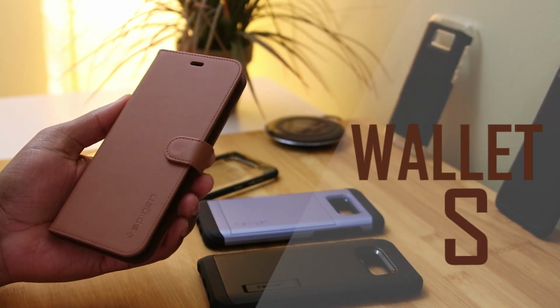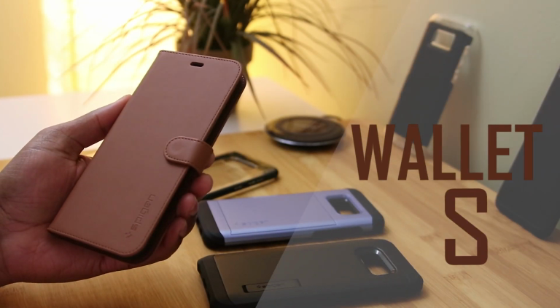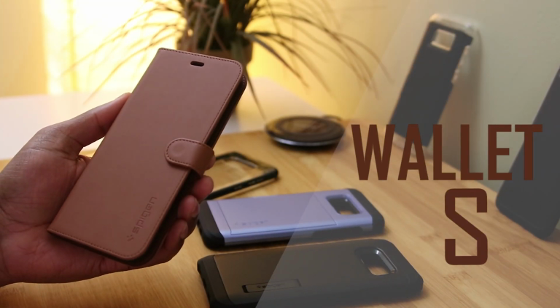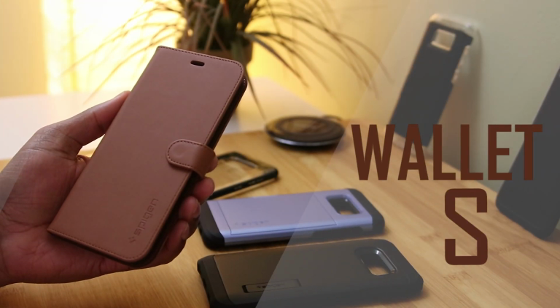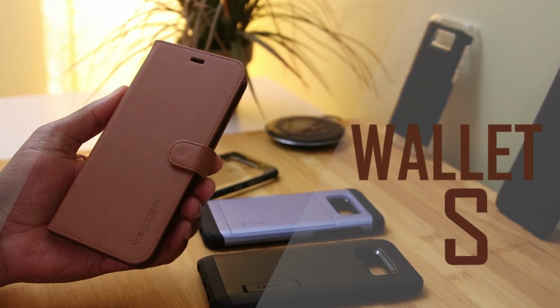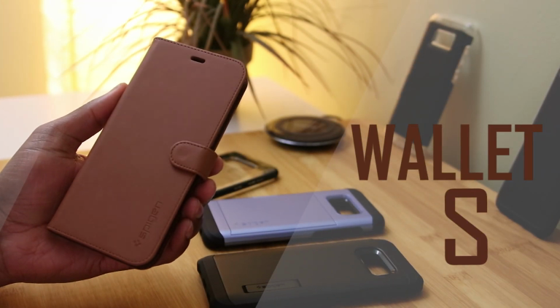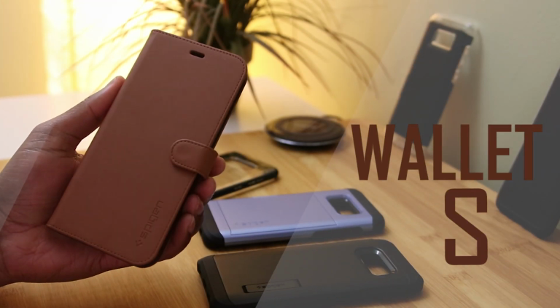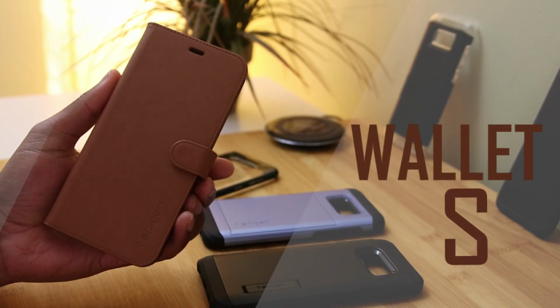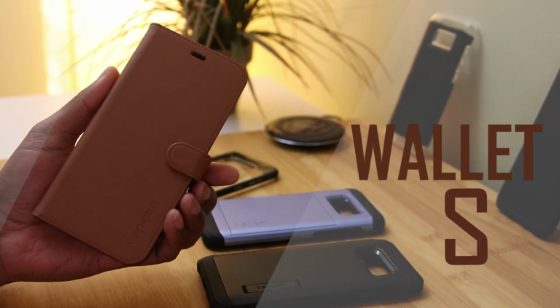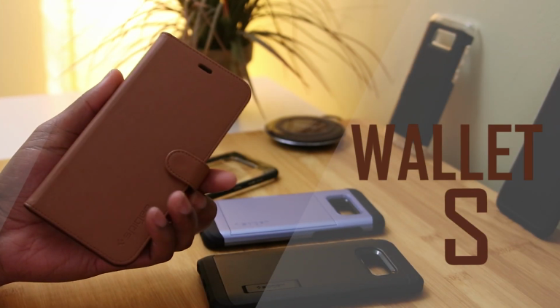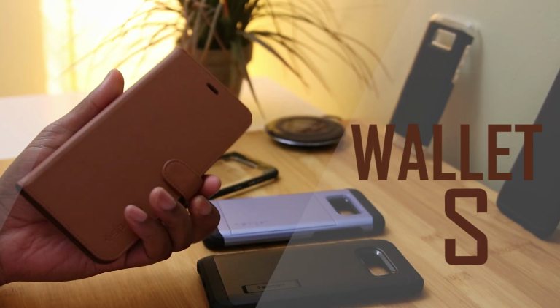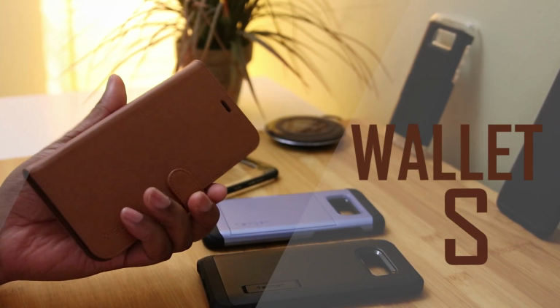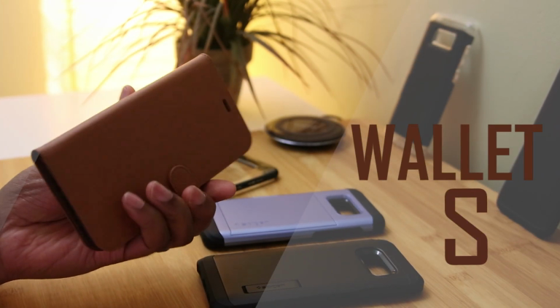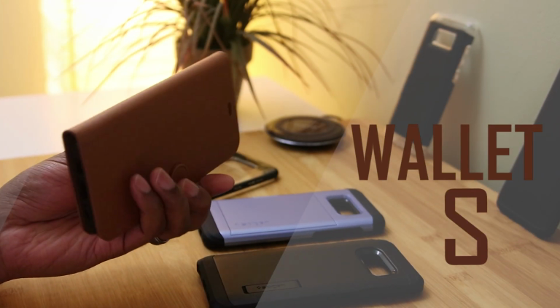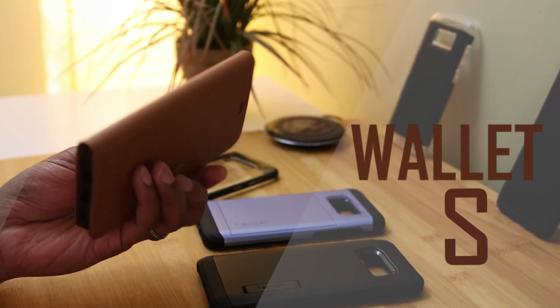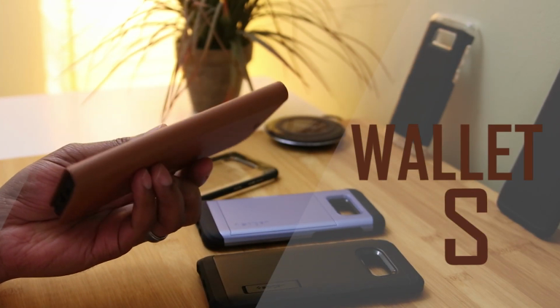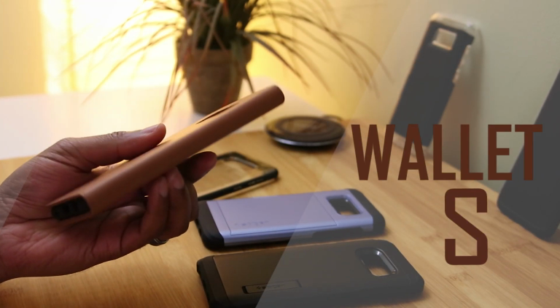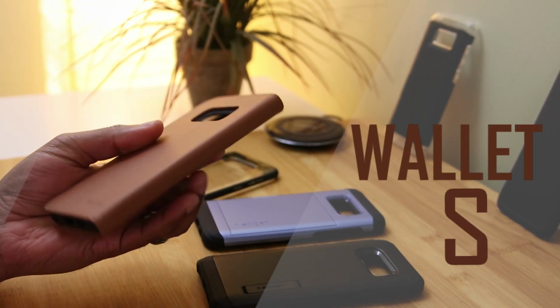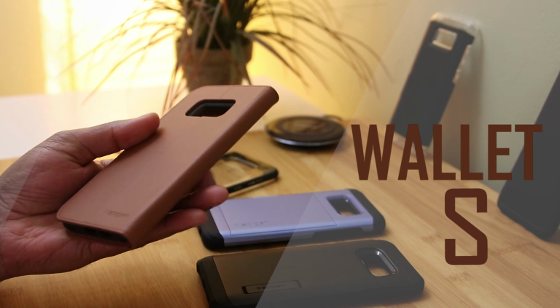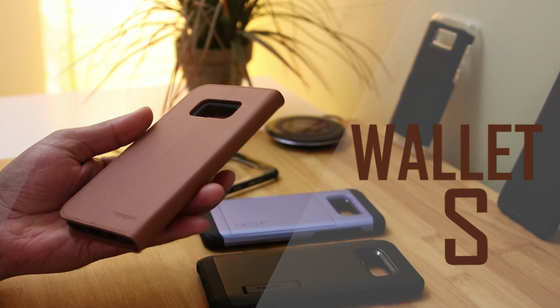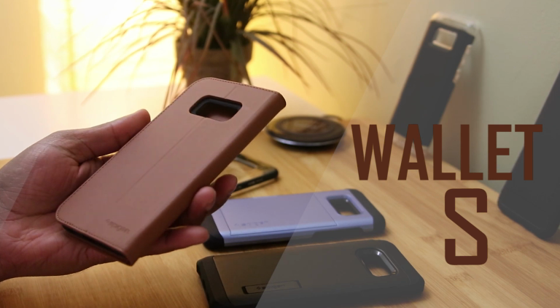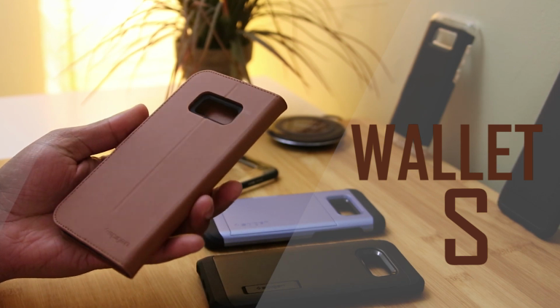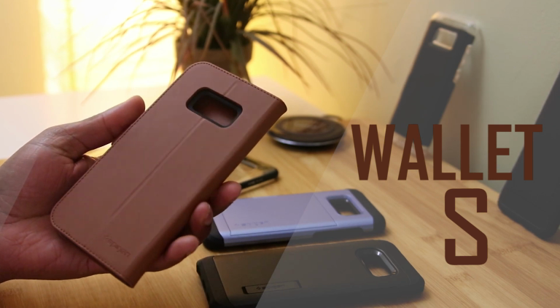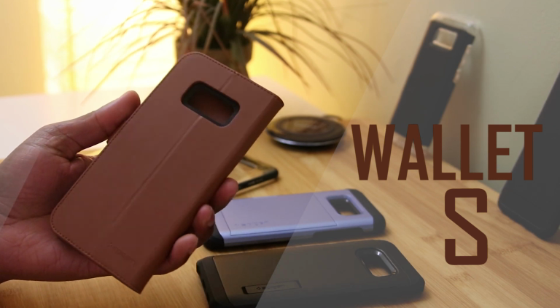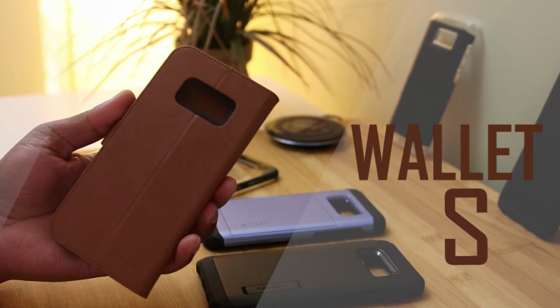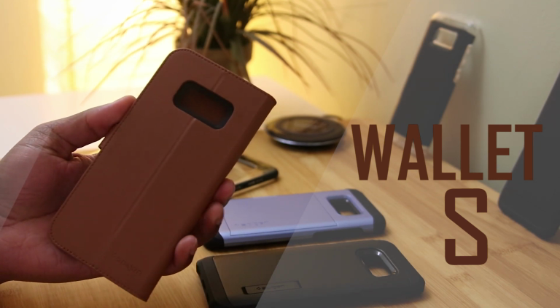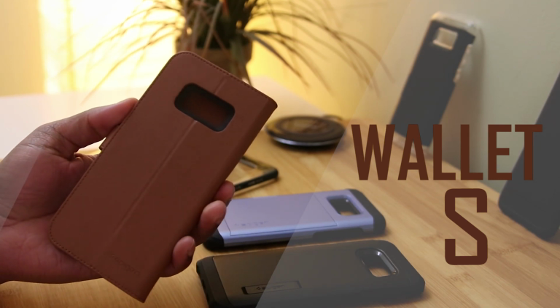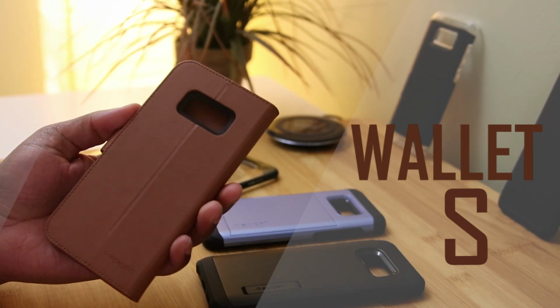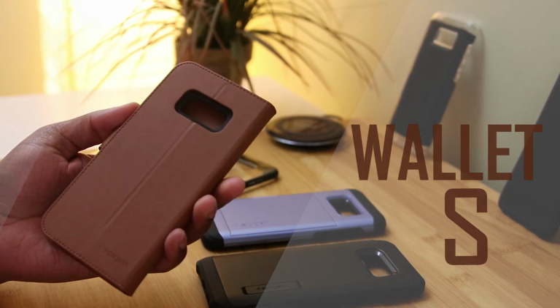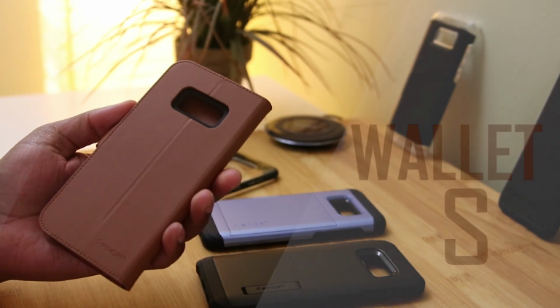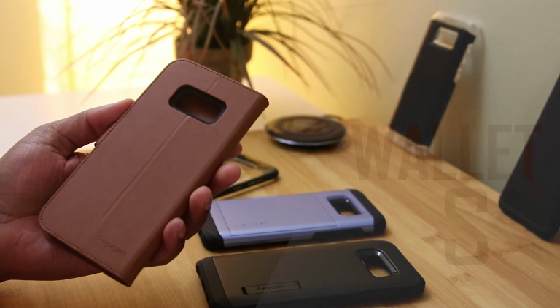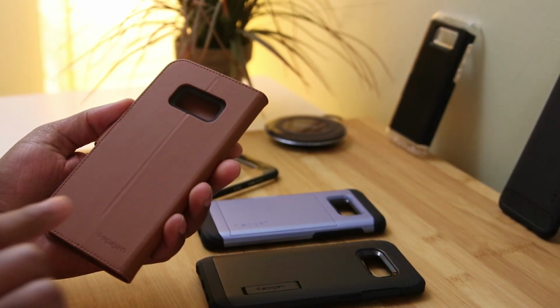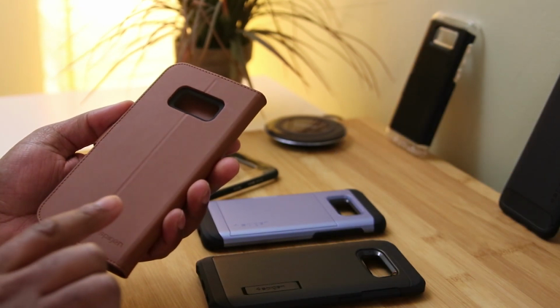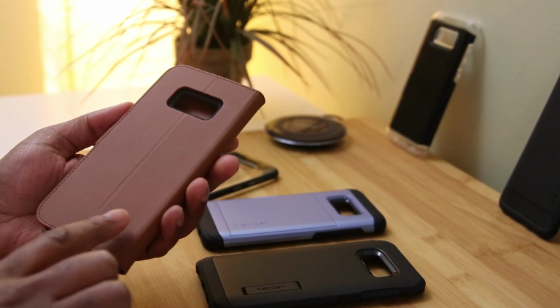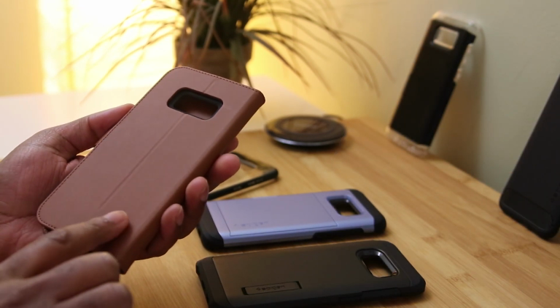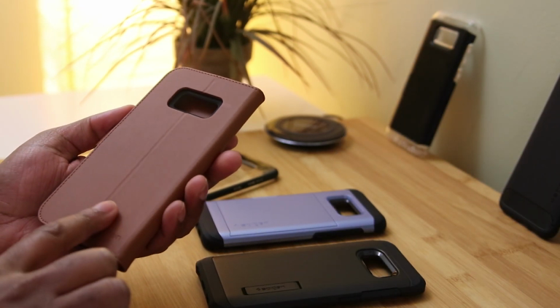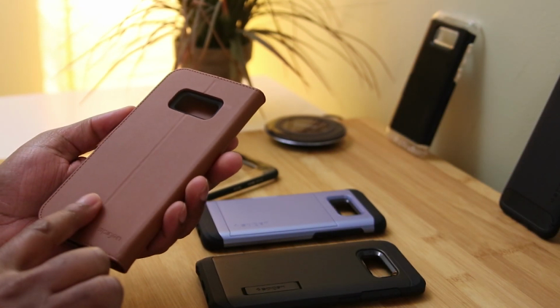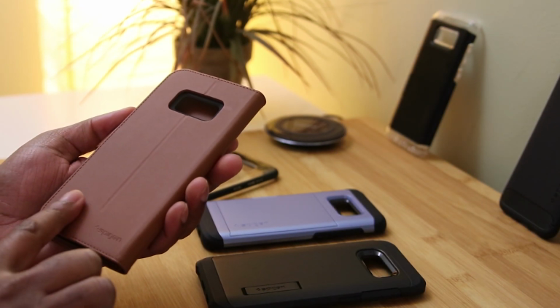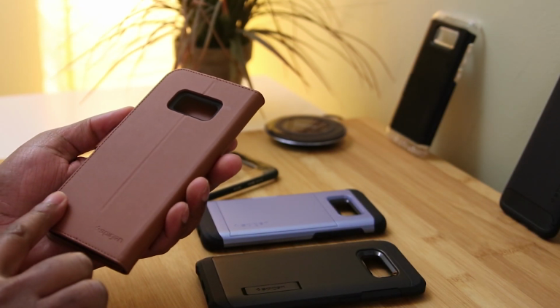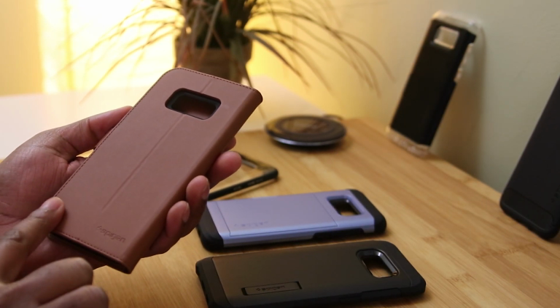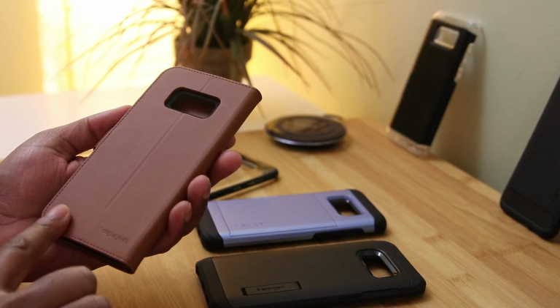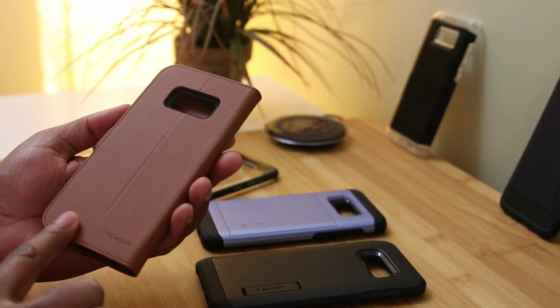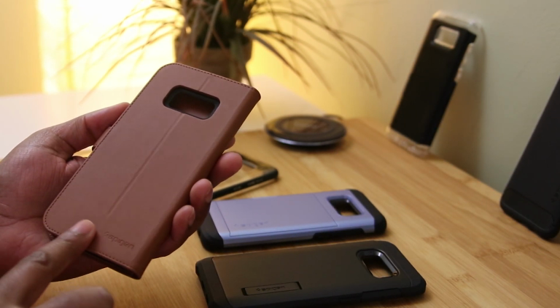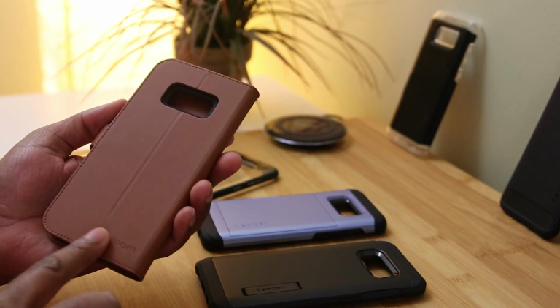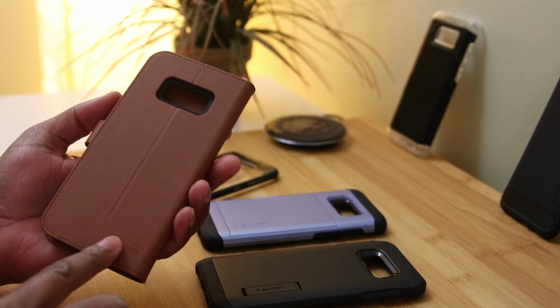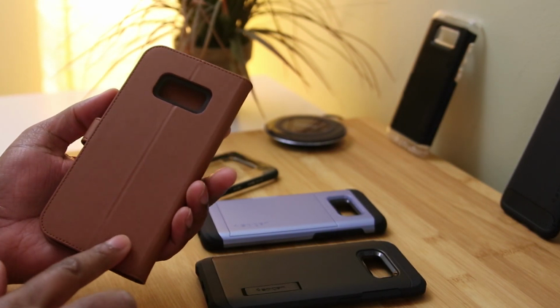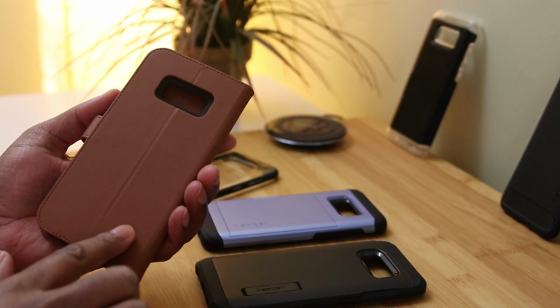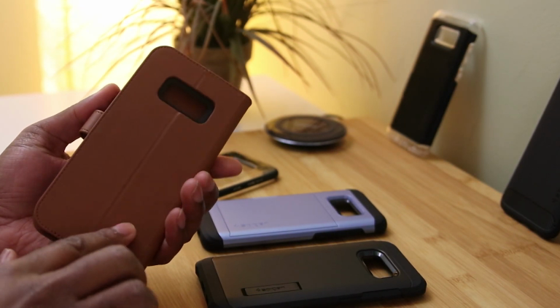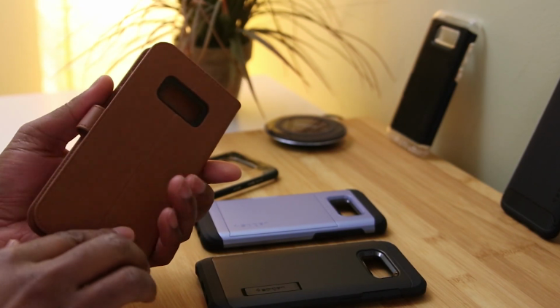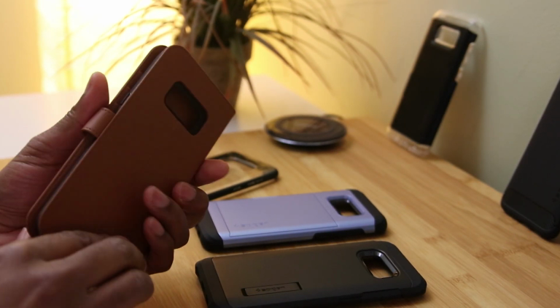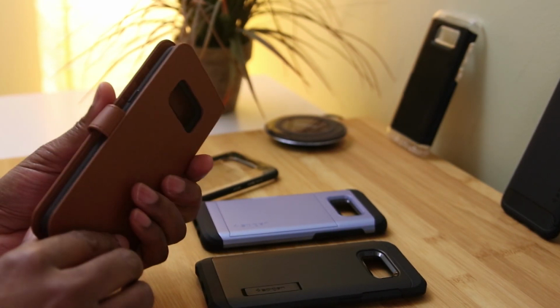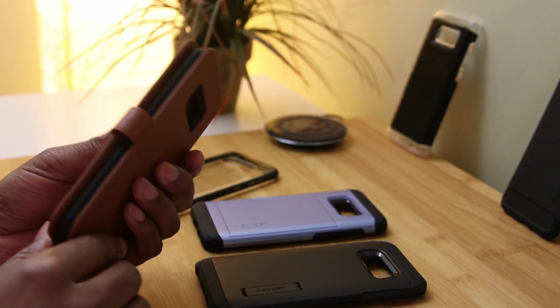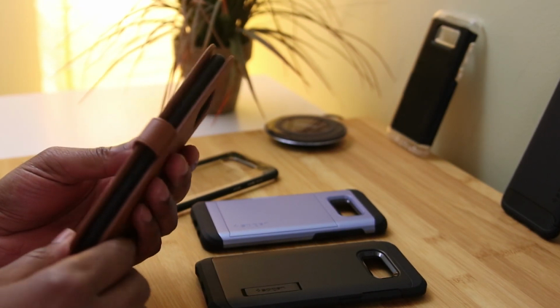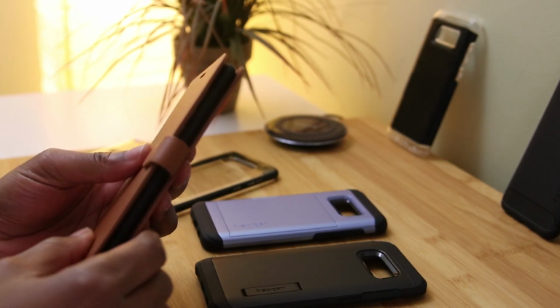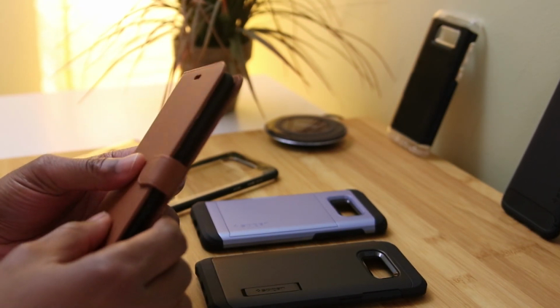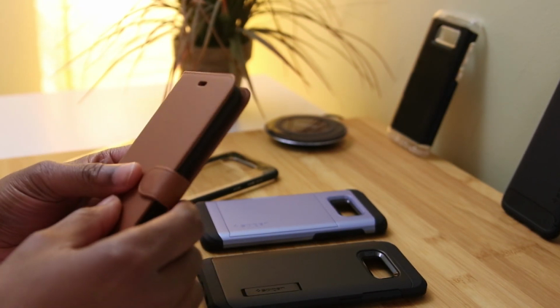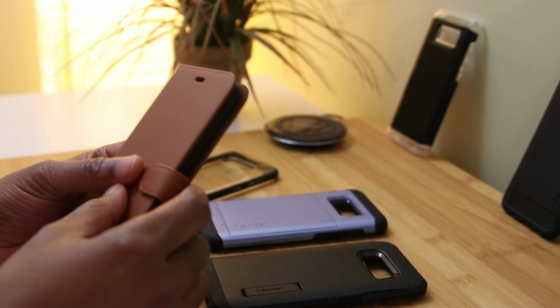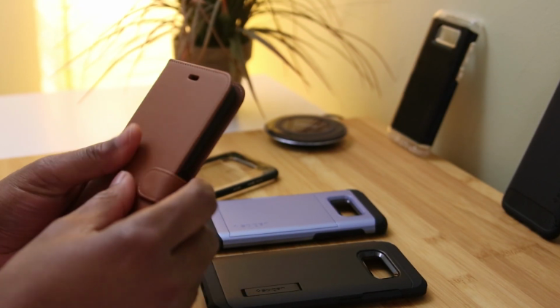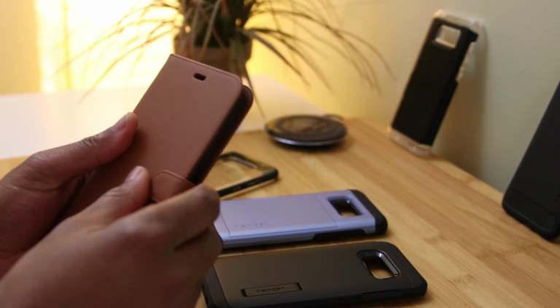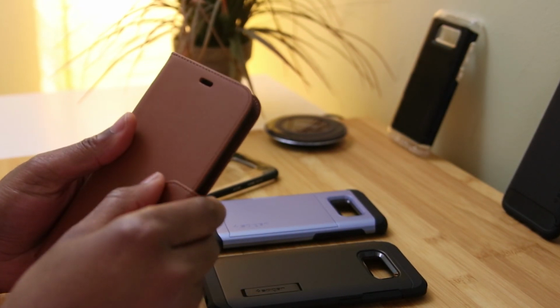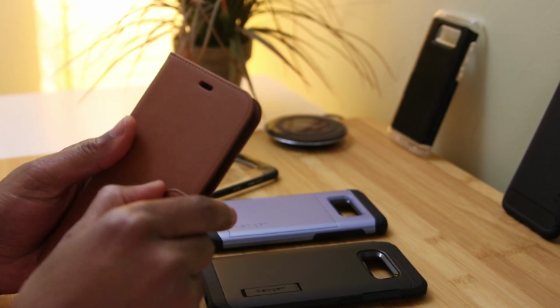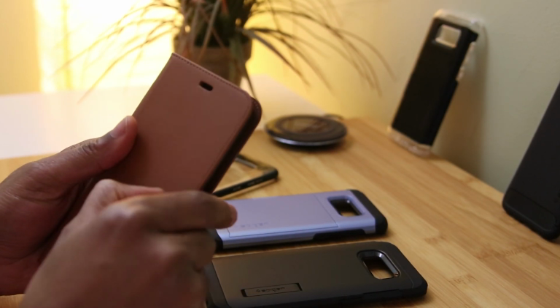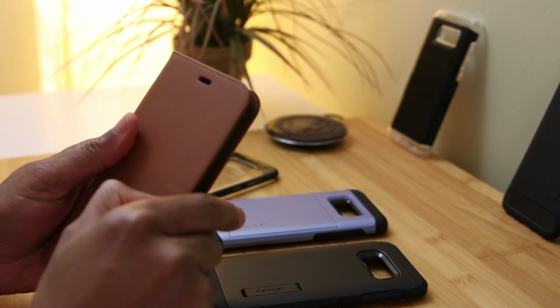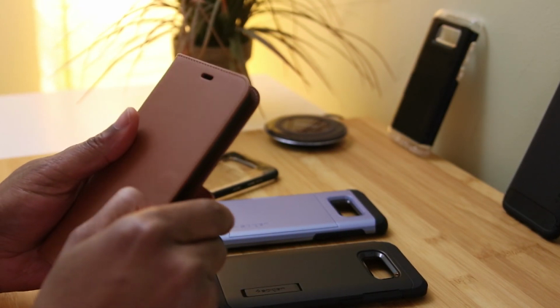Next up we've got the Wallet S — for all us professional folks out there, it's not real leather but it sure feels like it, so let's have a look.